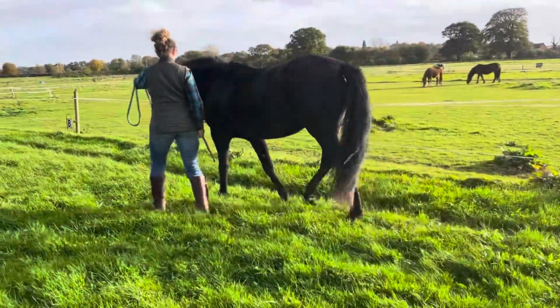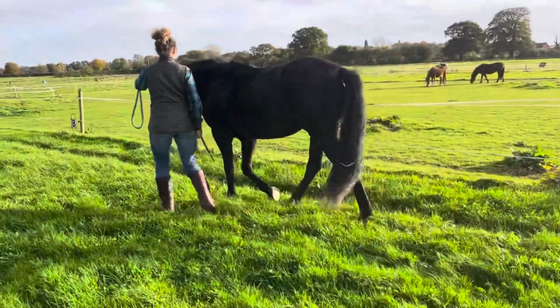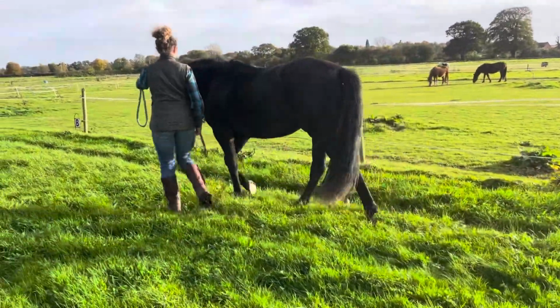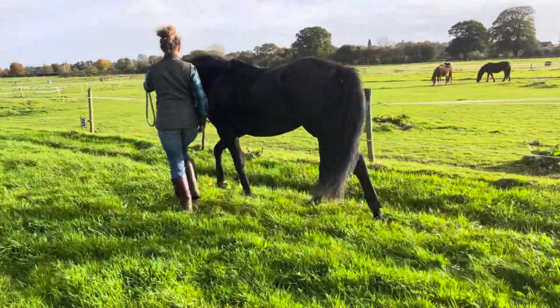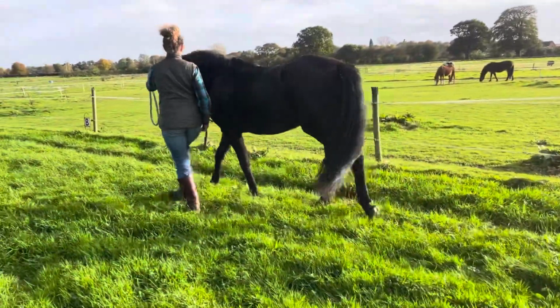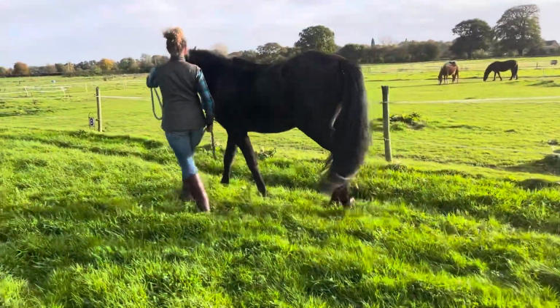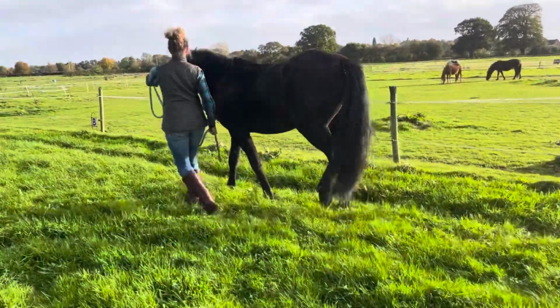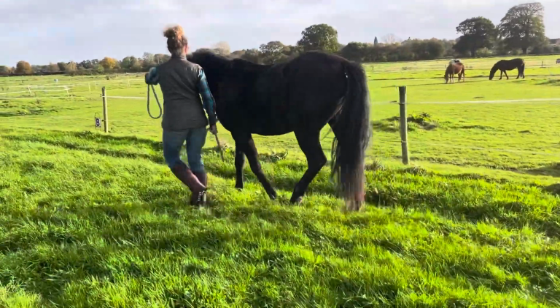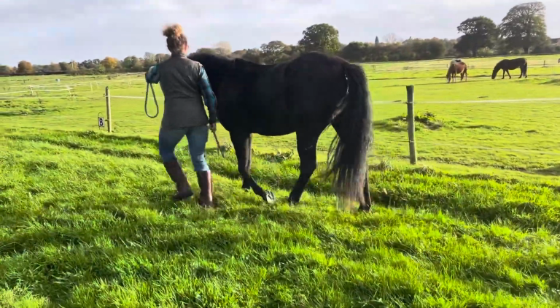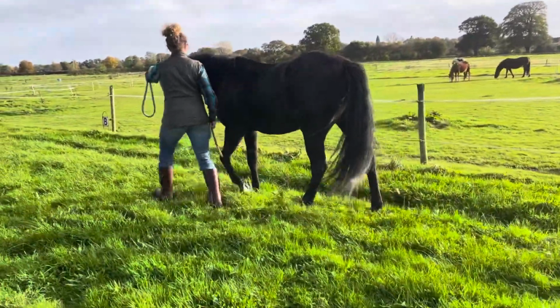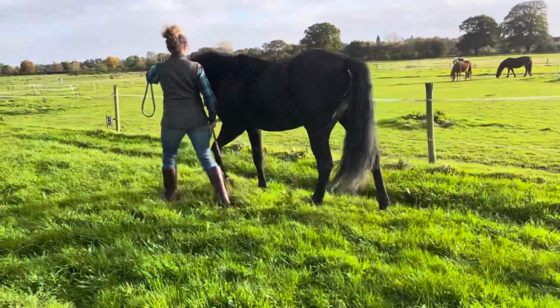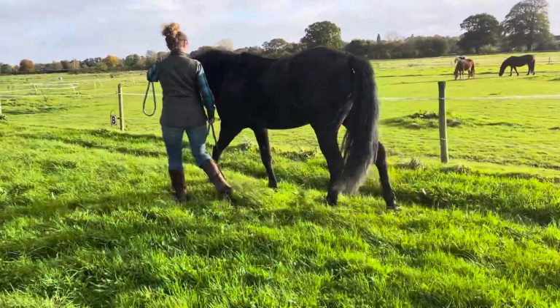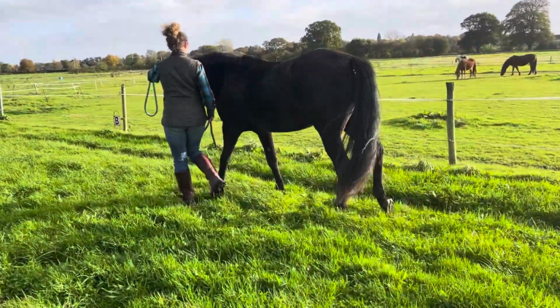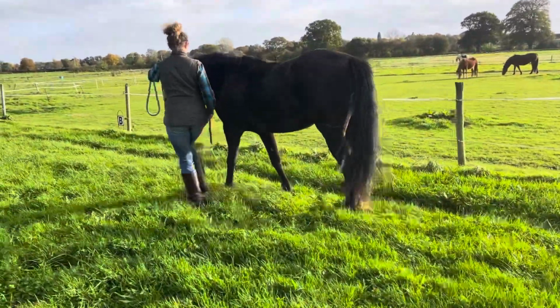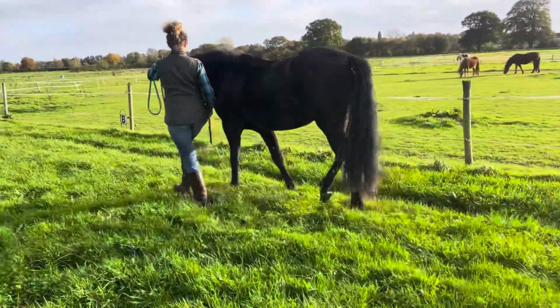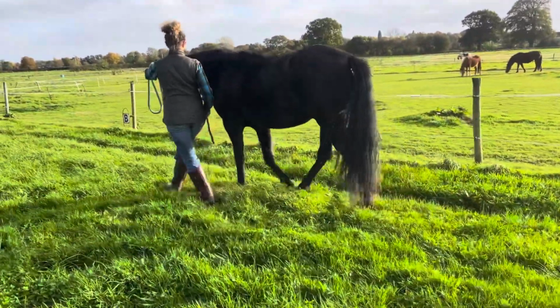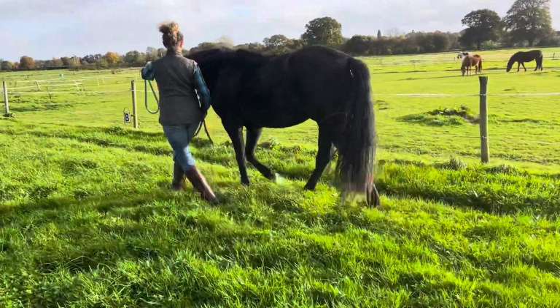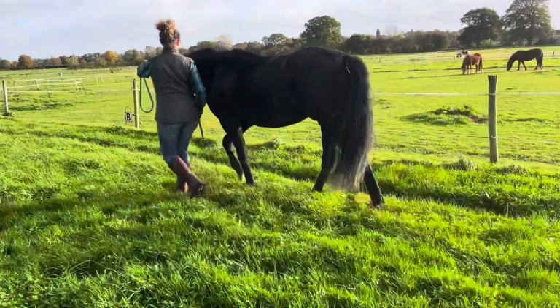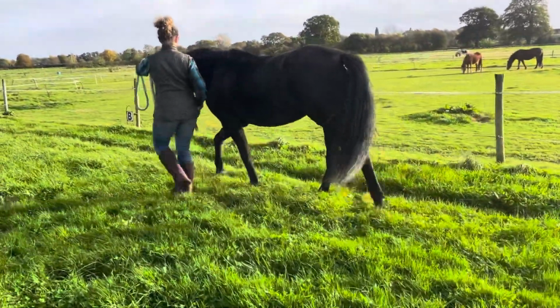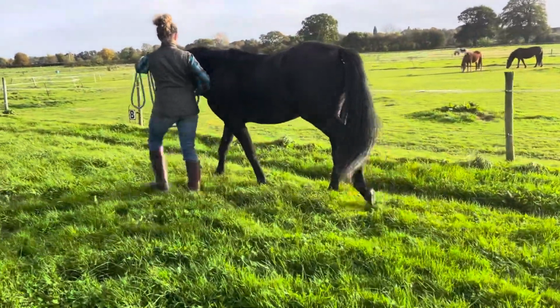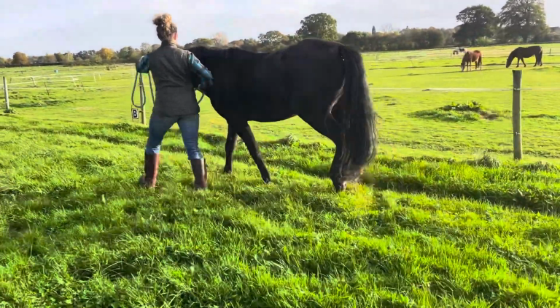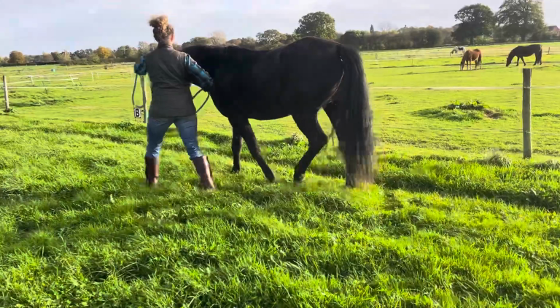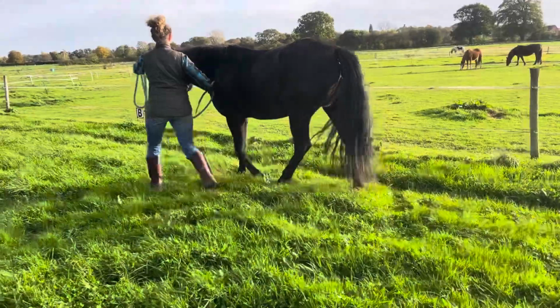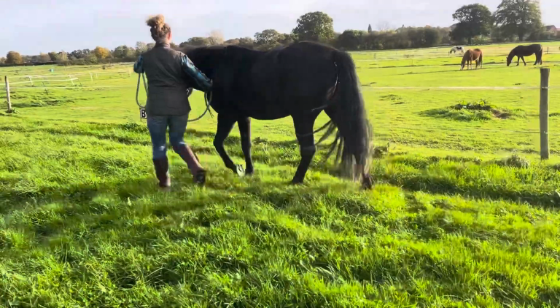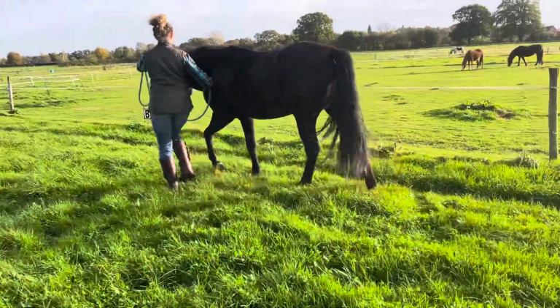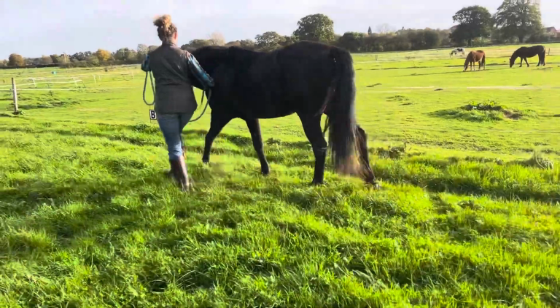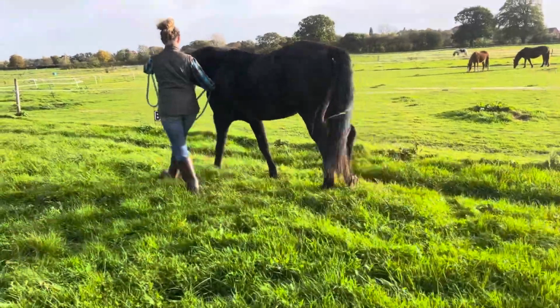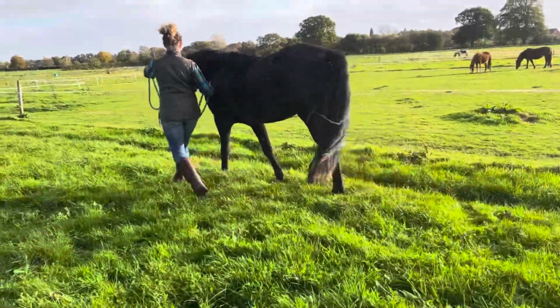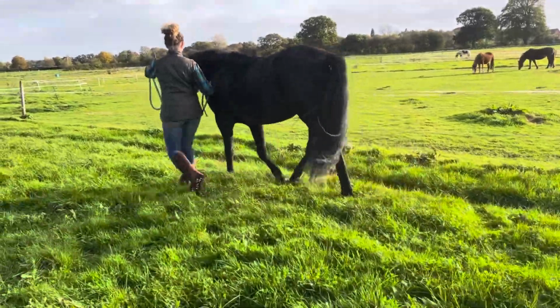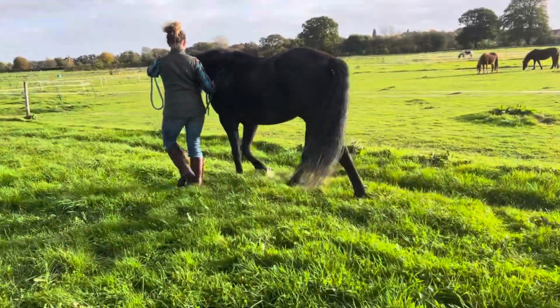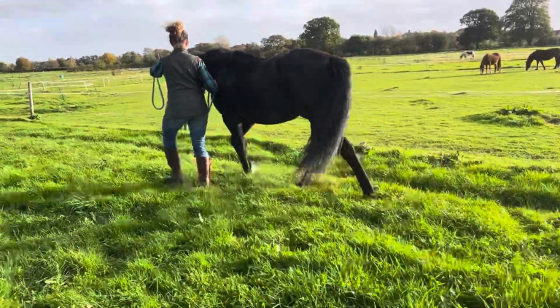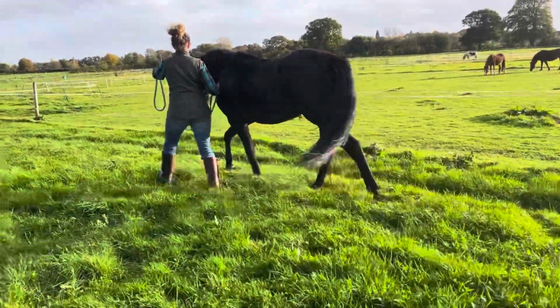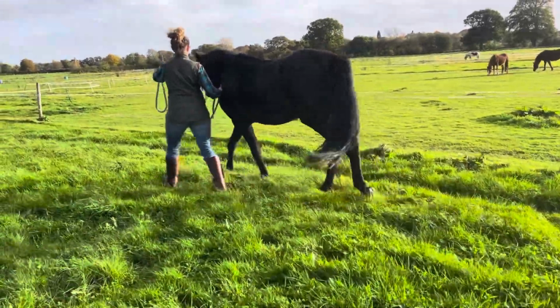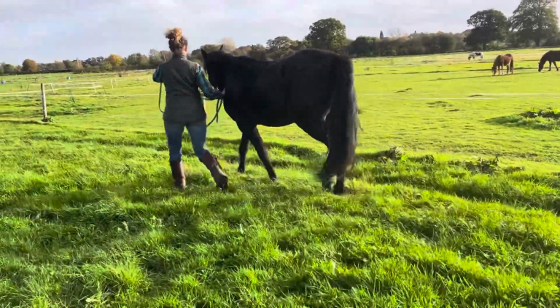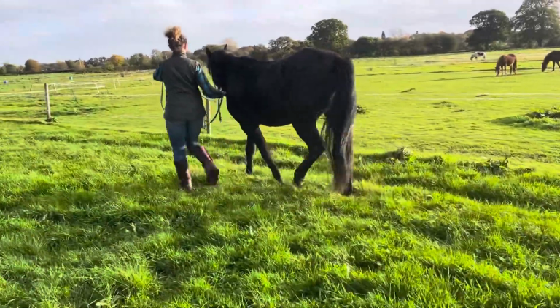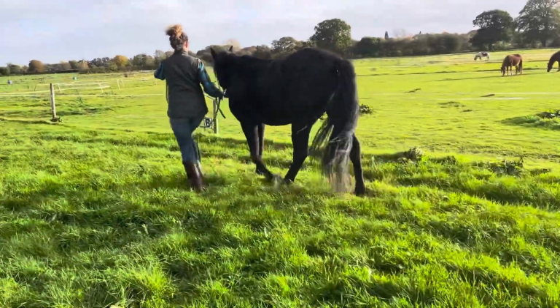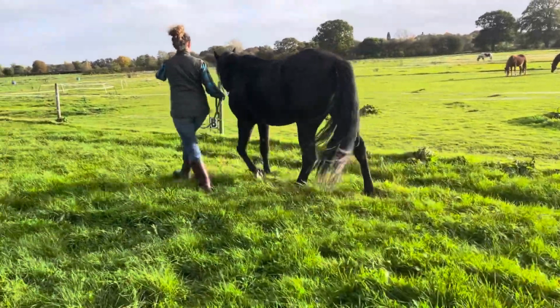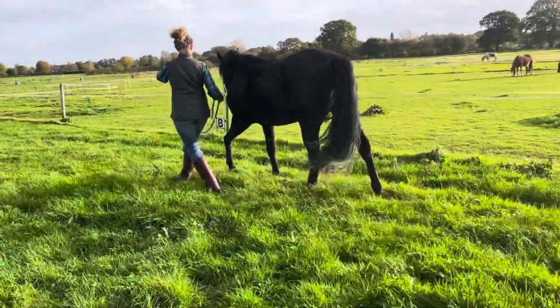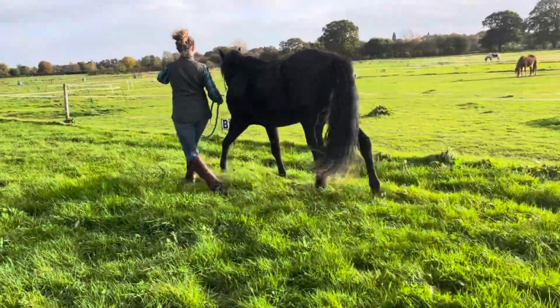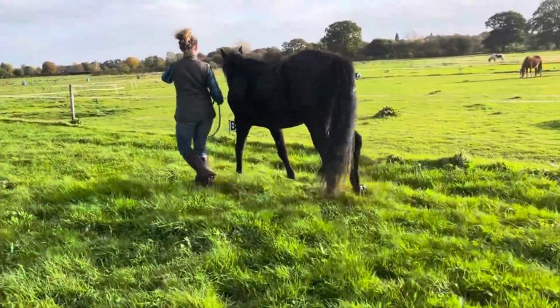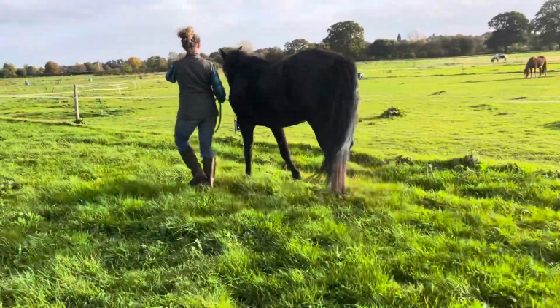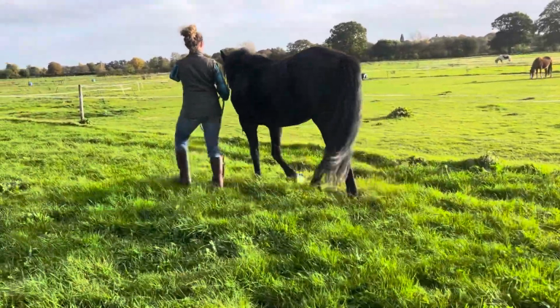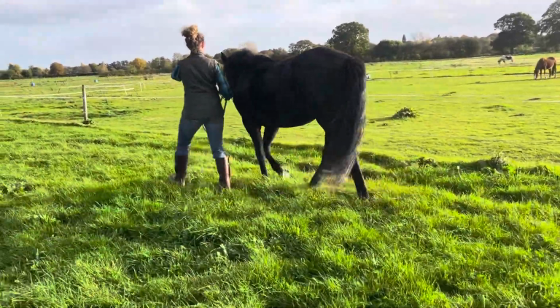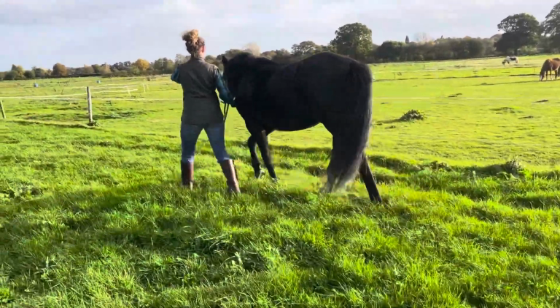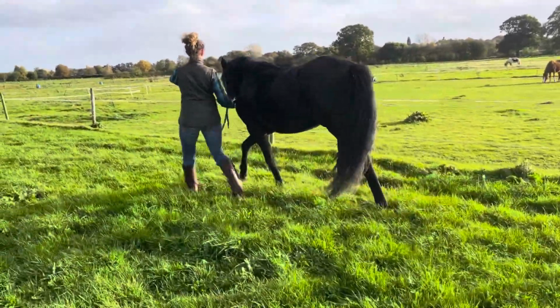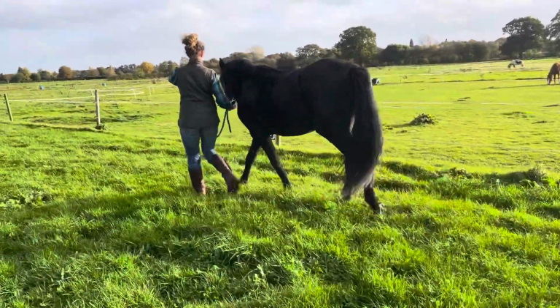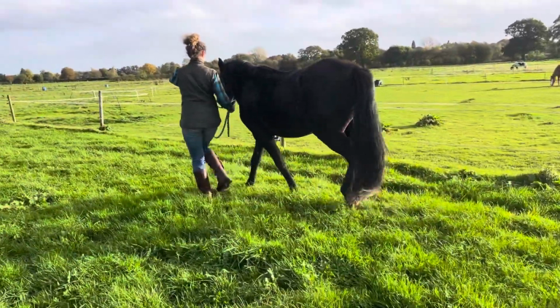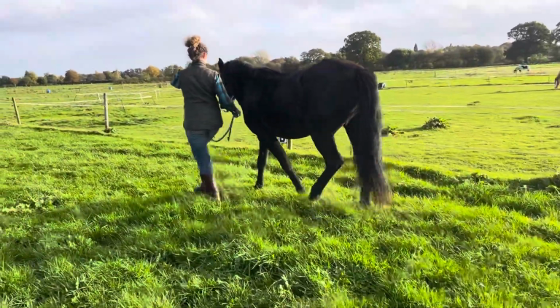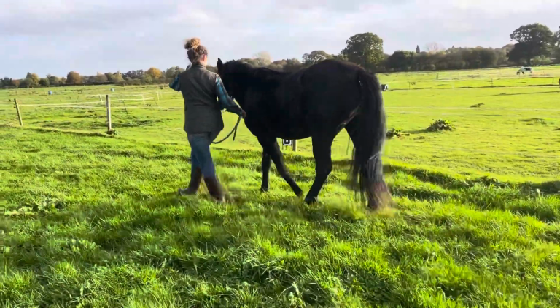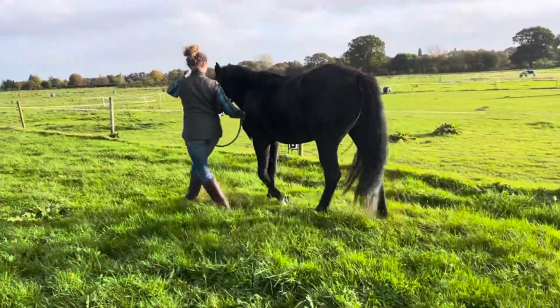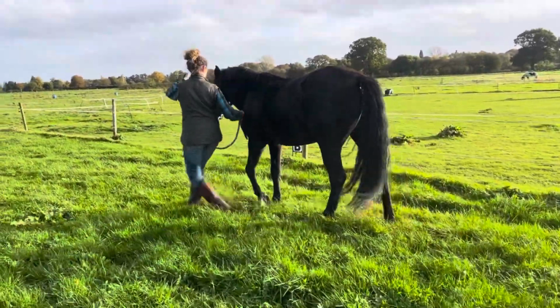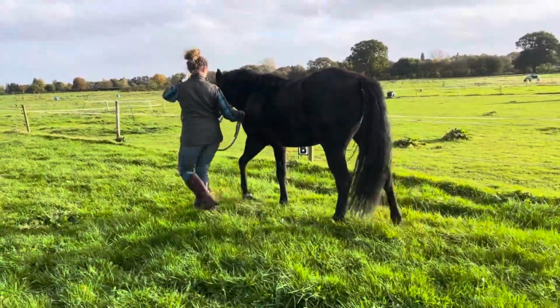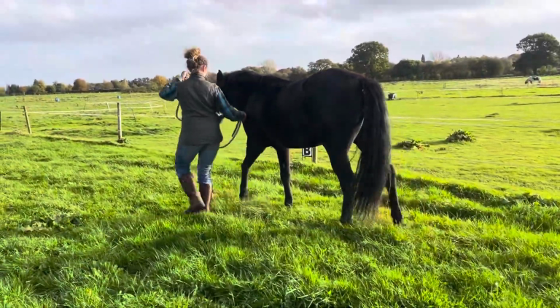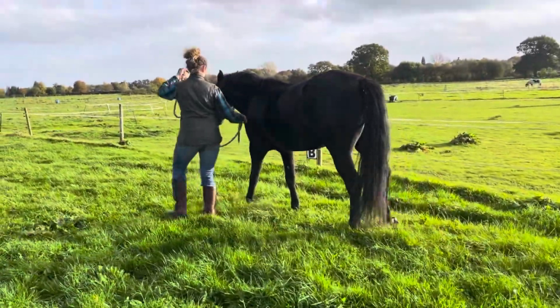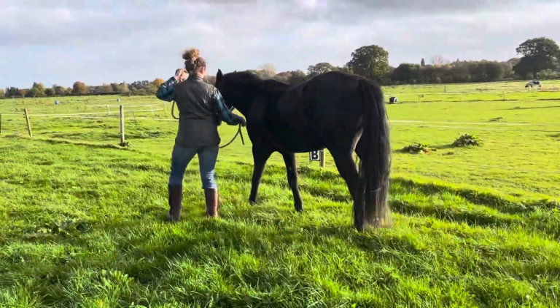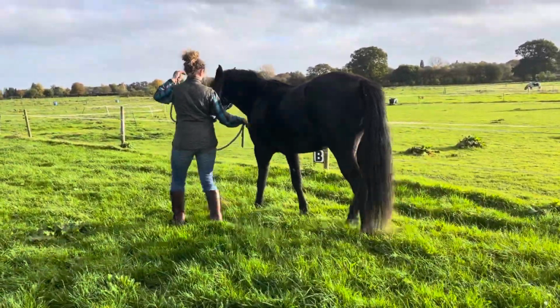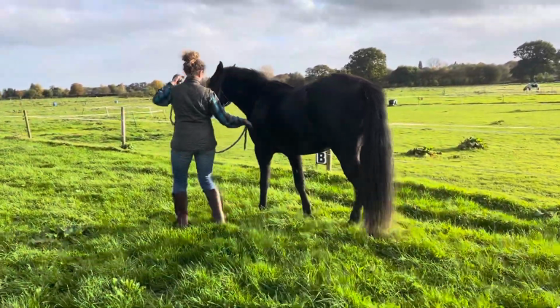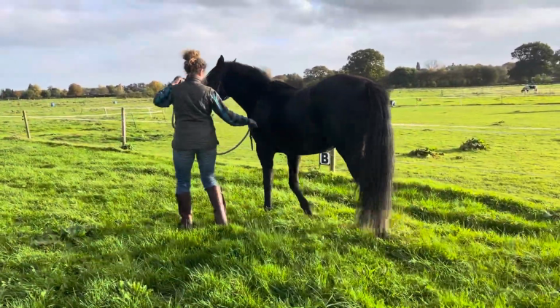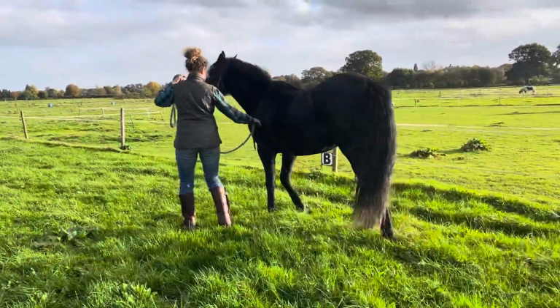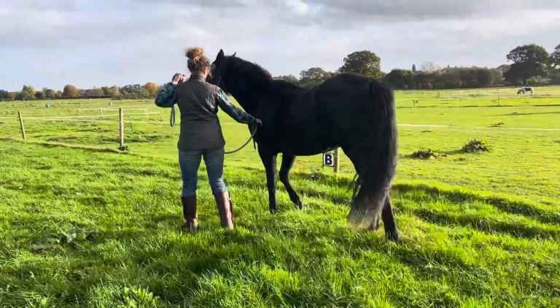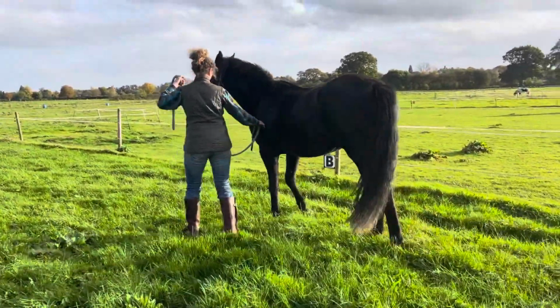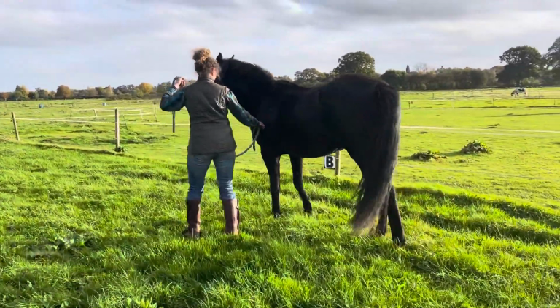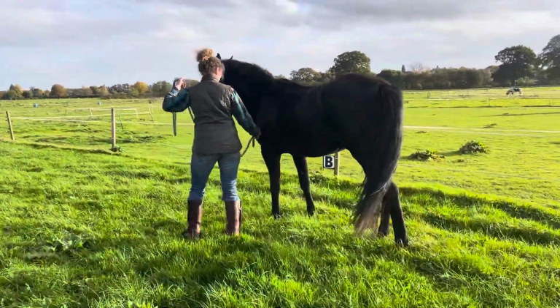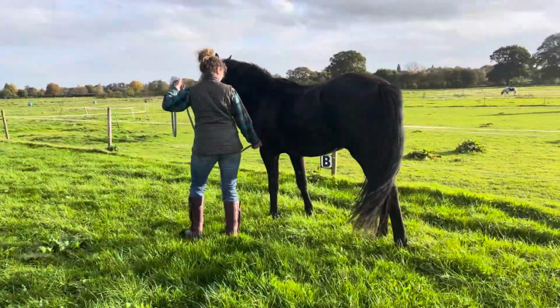Stay at the shoulder. Good. Feel it. So just play with that shoulder. Where's the head? See, you went to the outside.